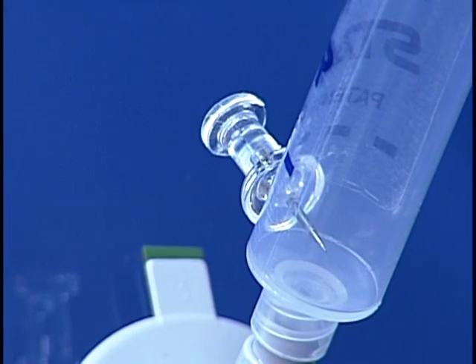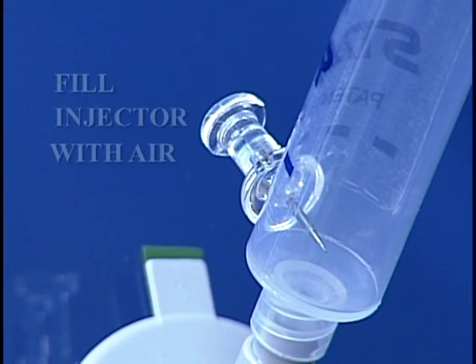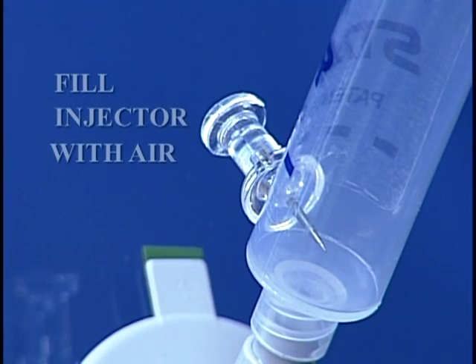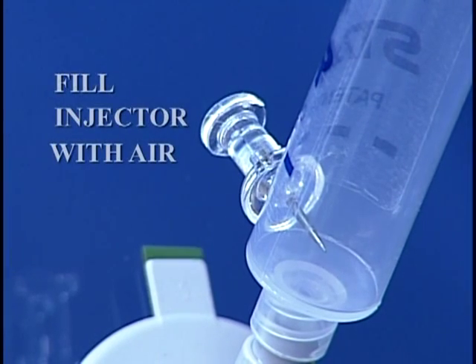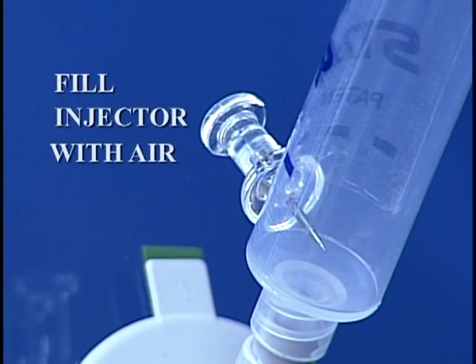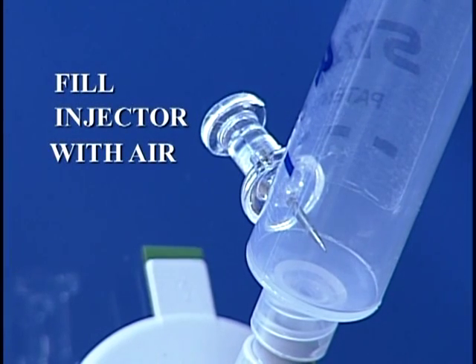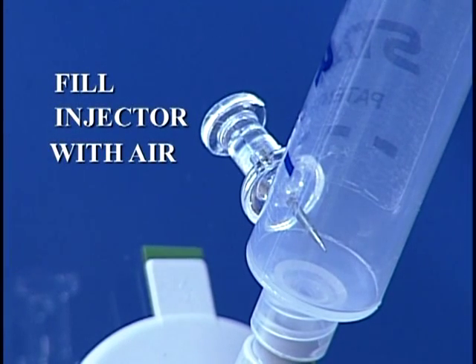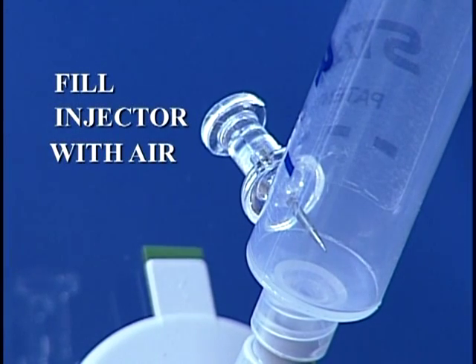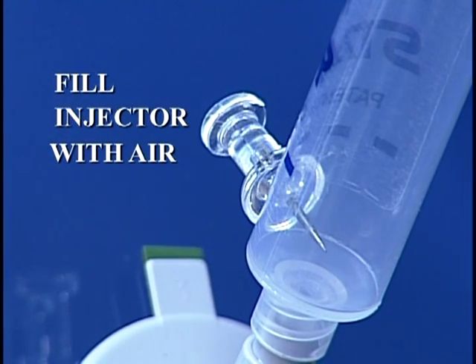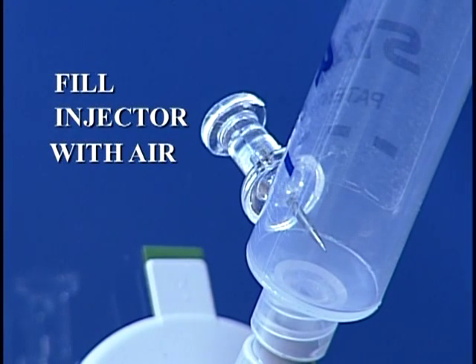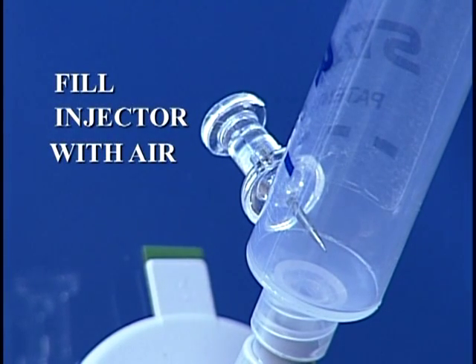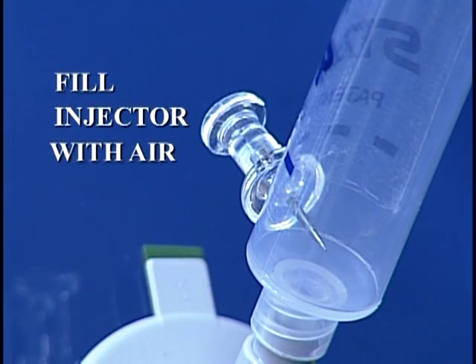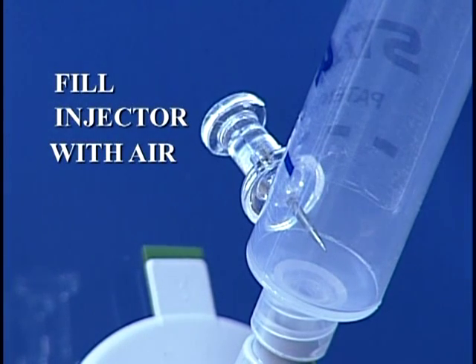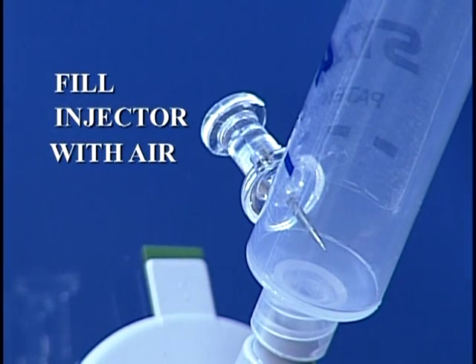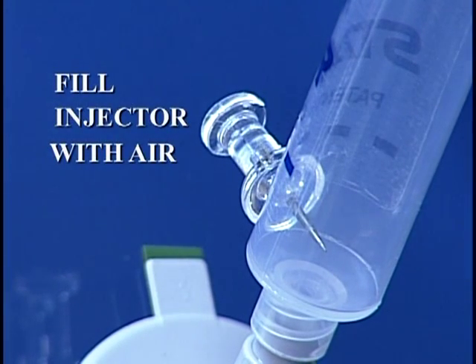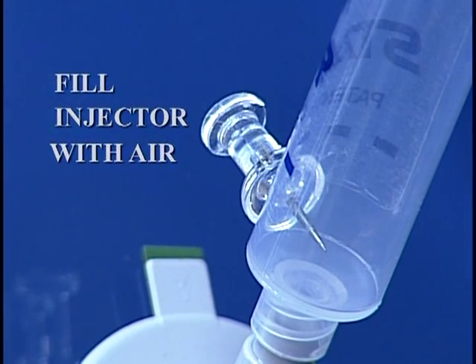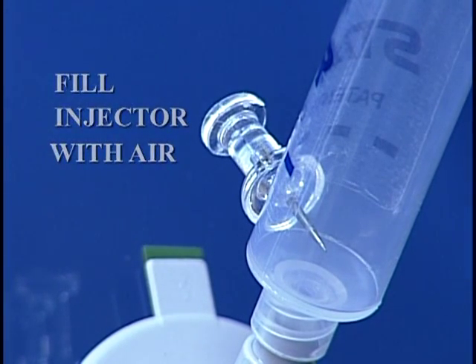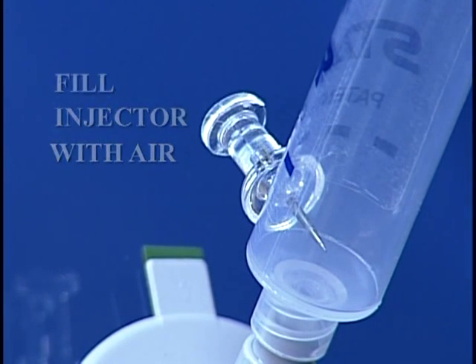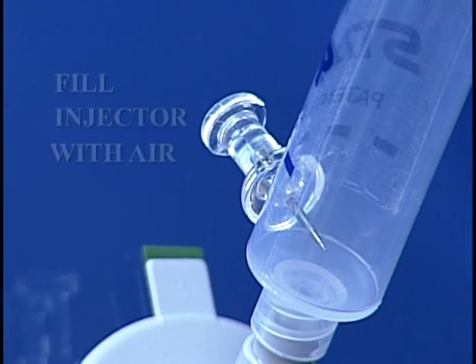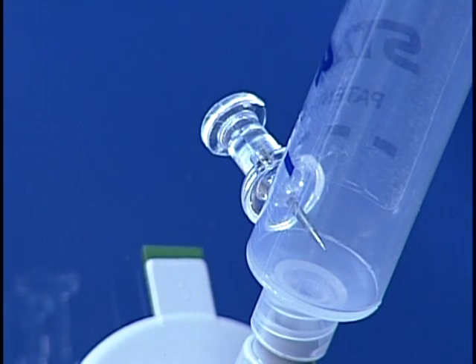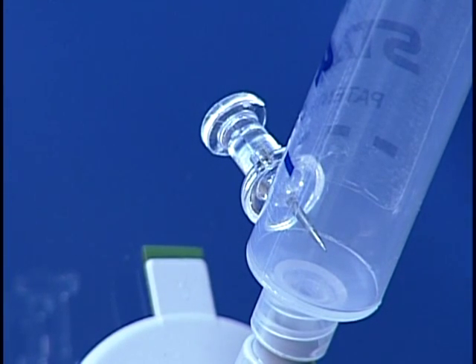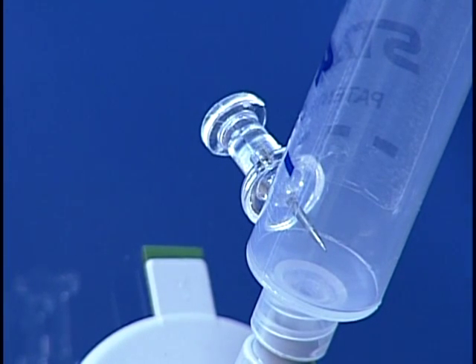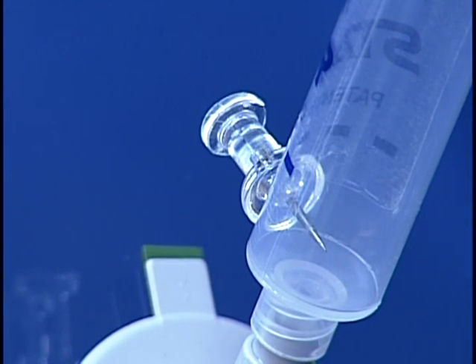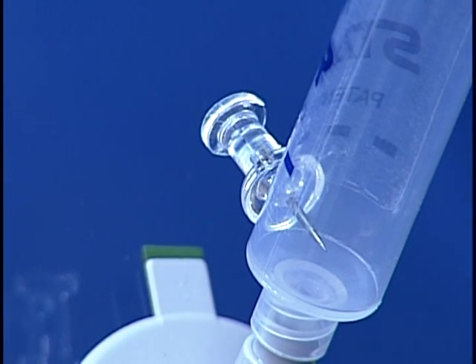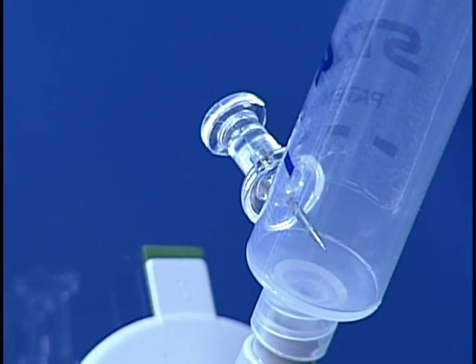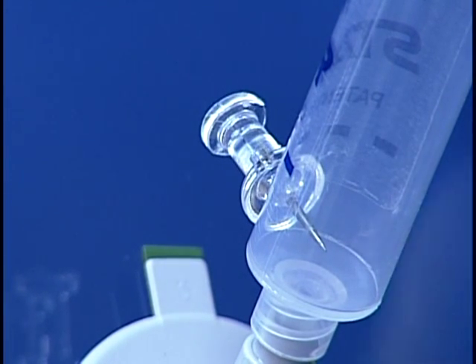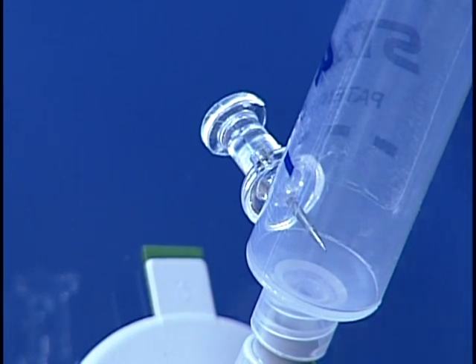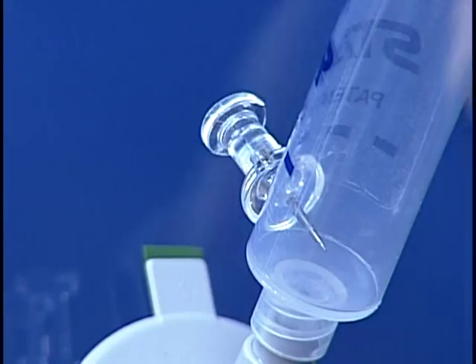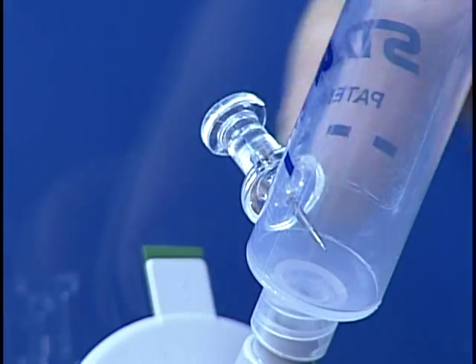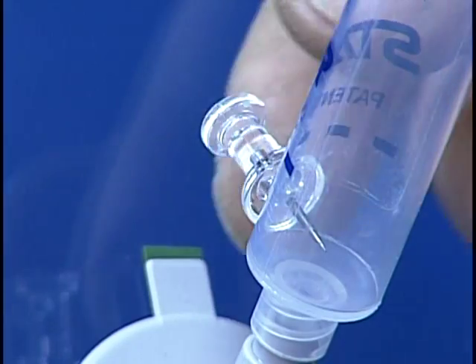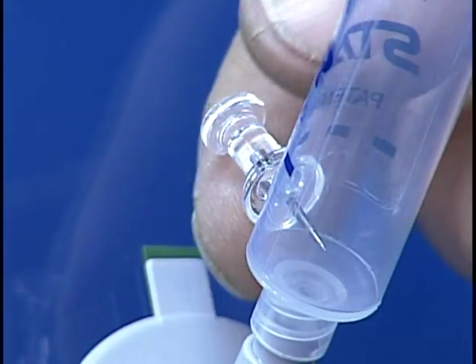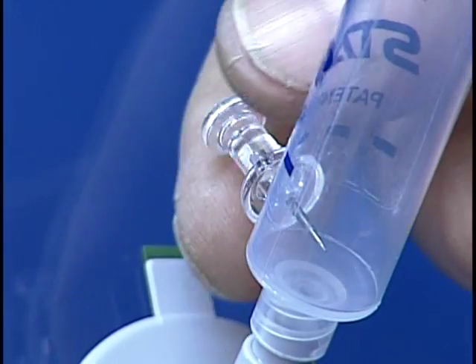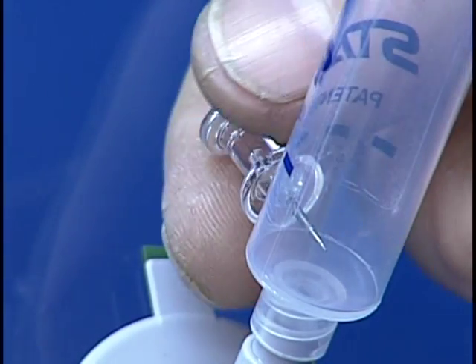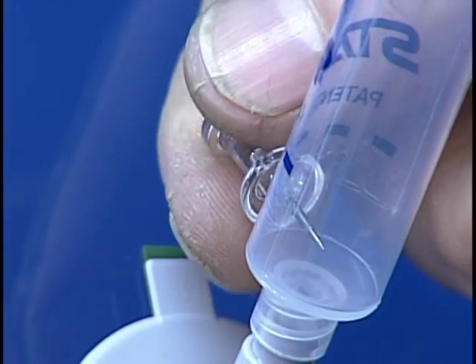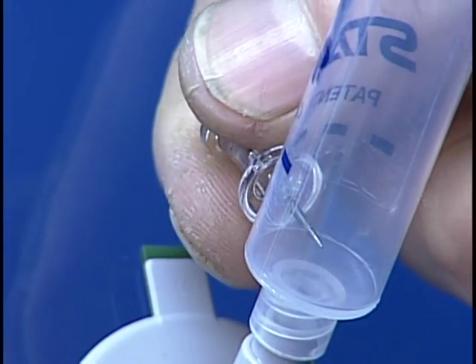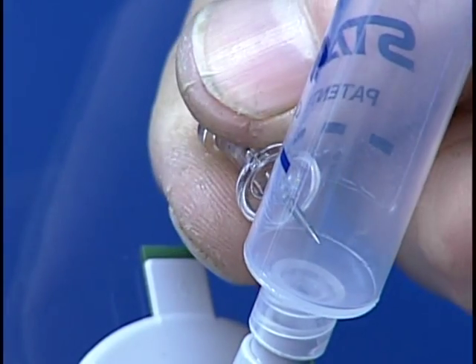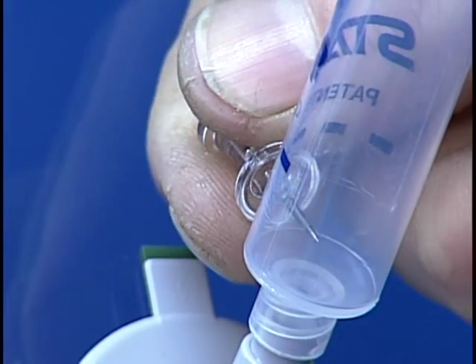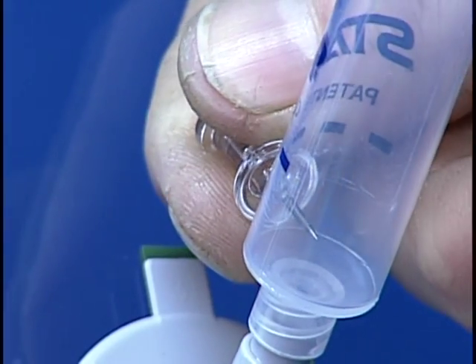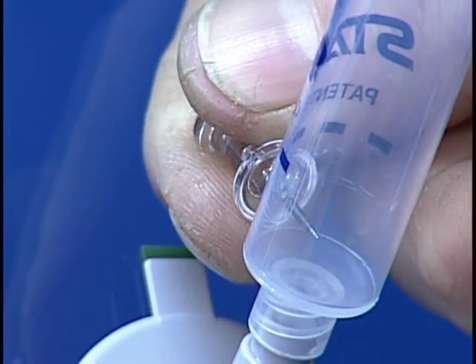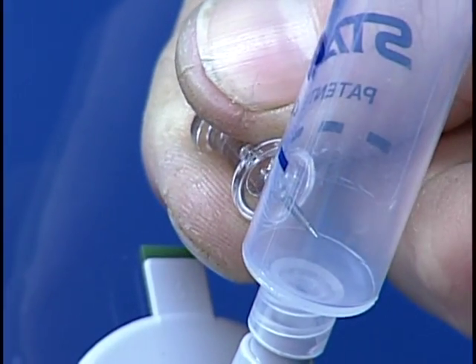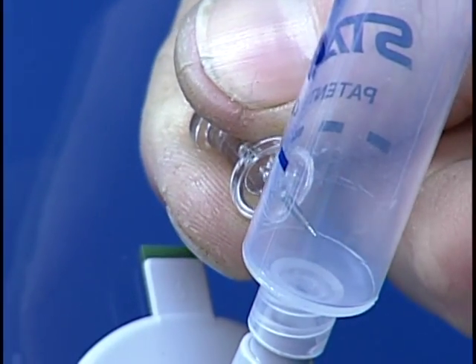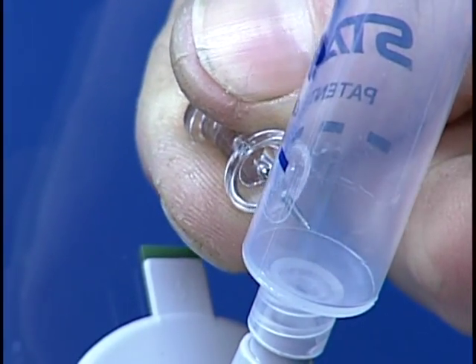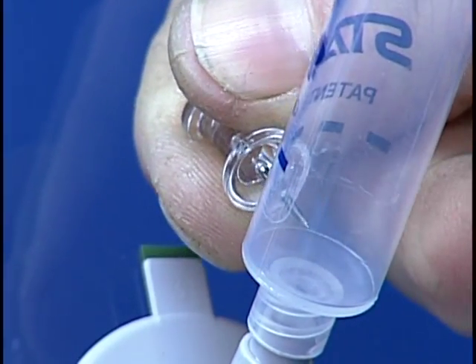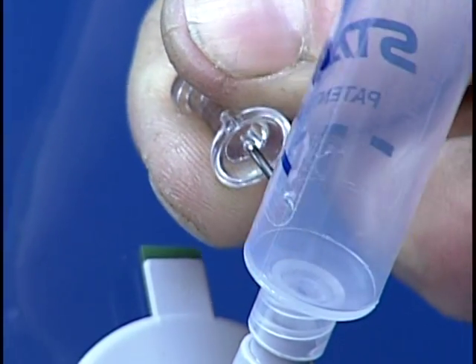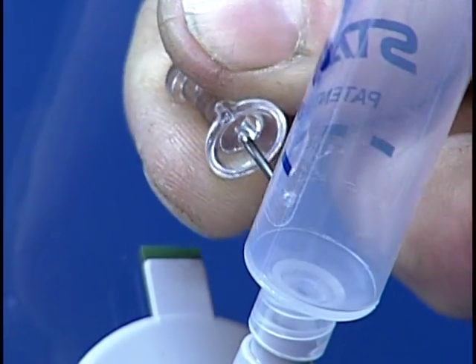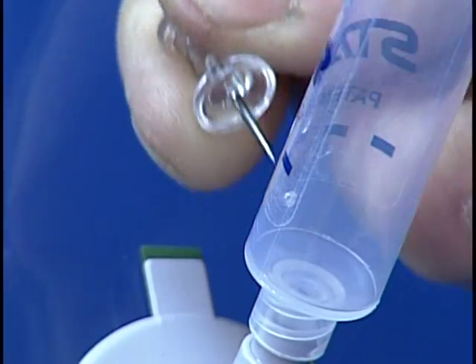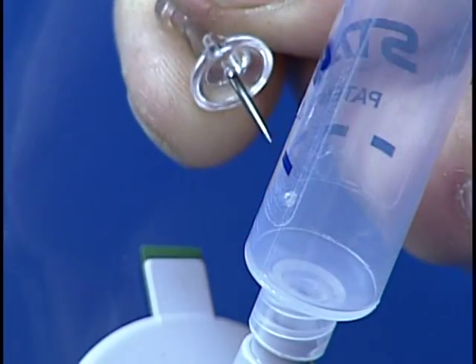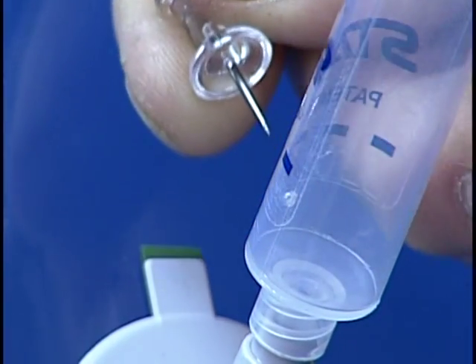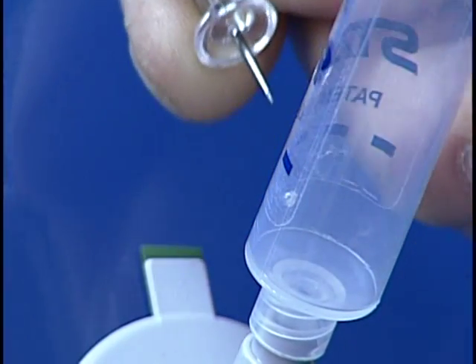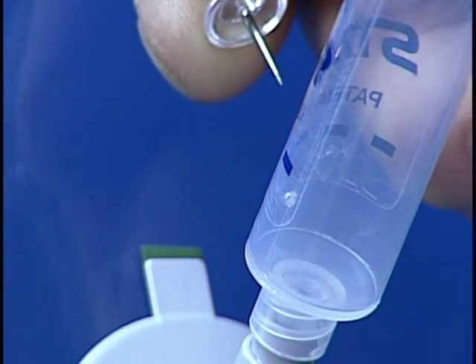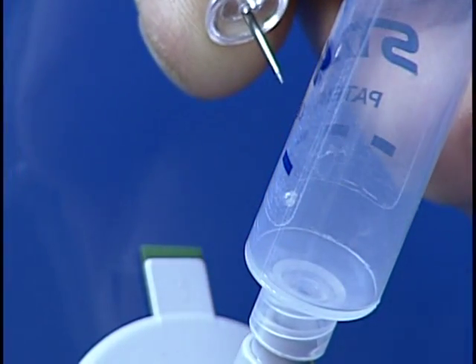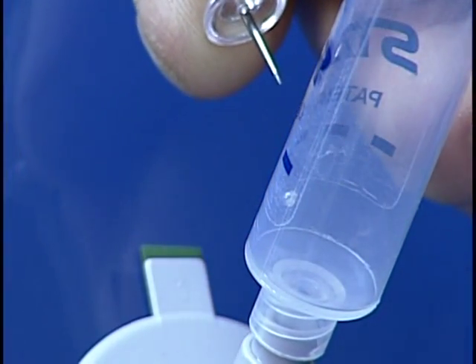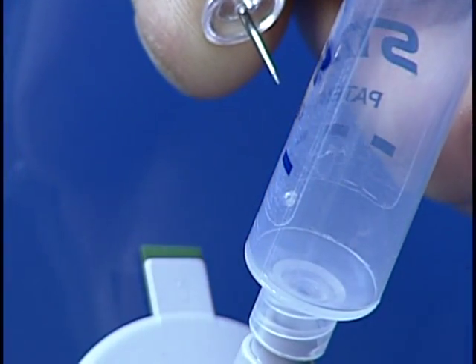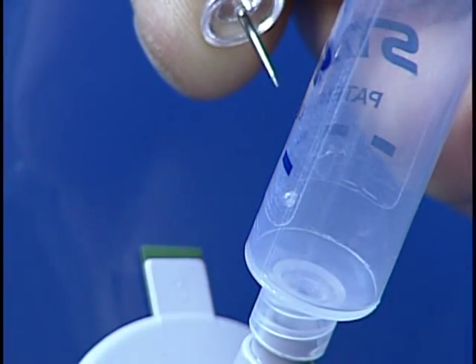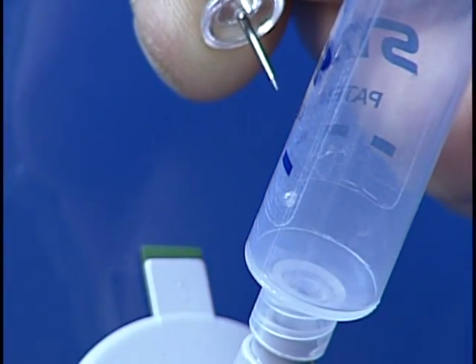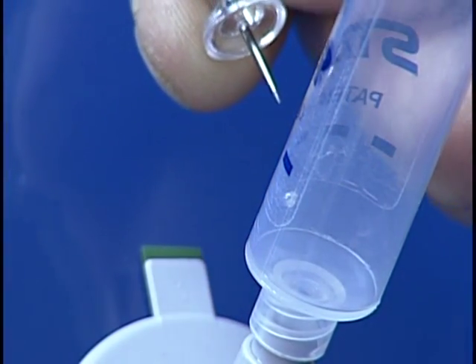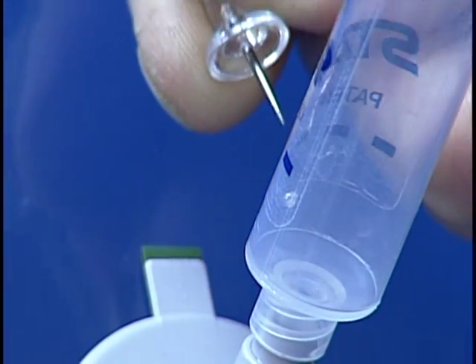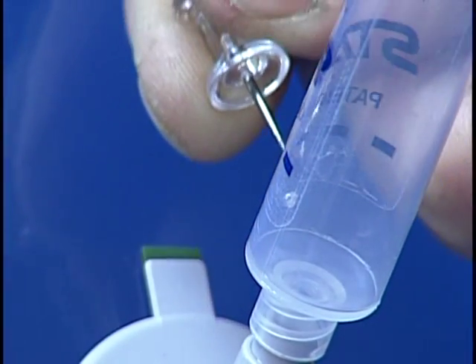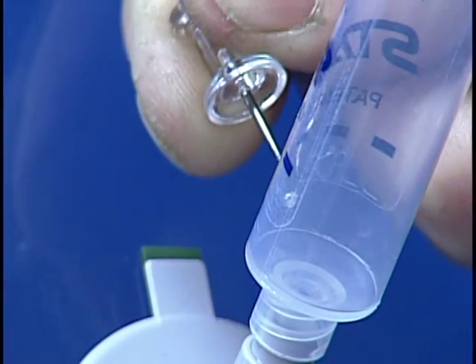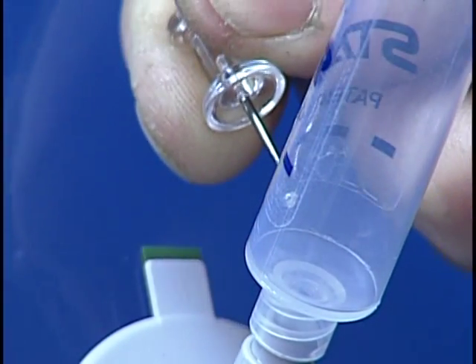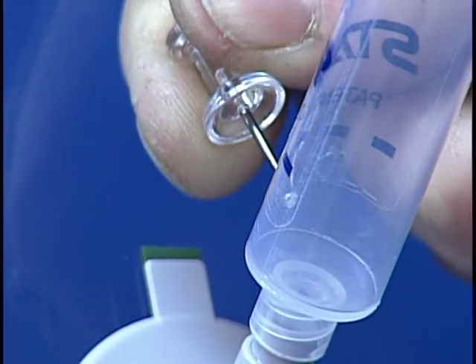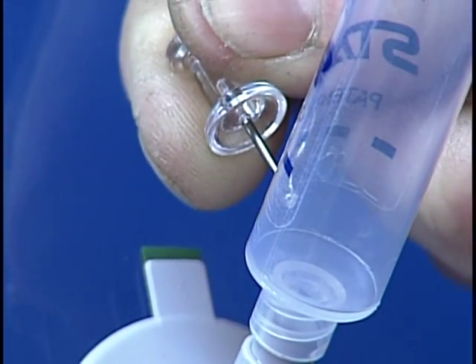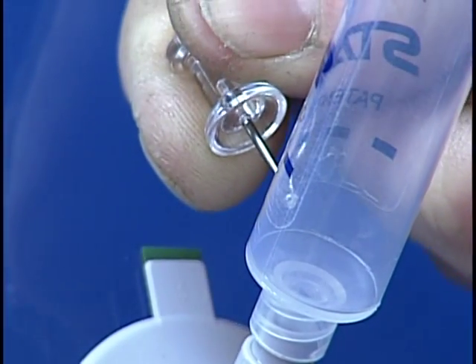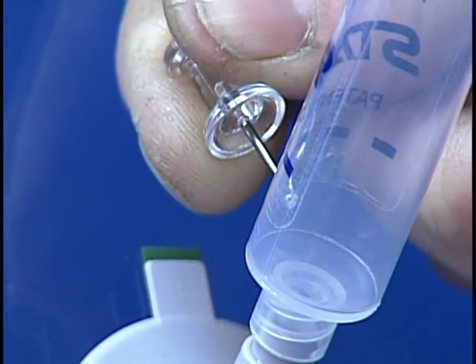Fill the injector with air. First, remove the pin valve momentarily to let air into the barrel. Then replace the pin.